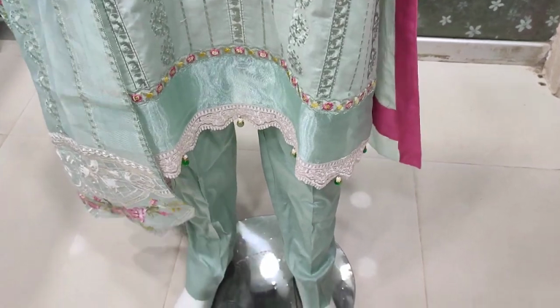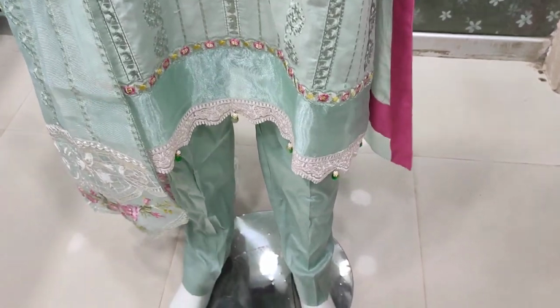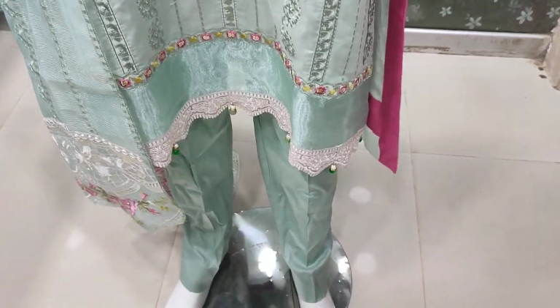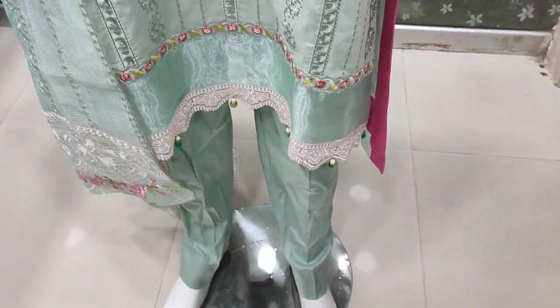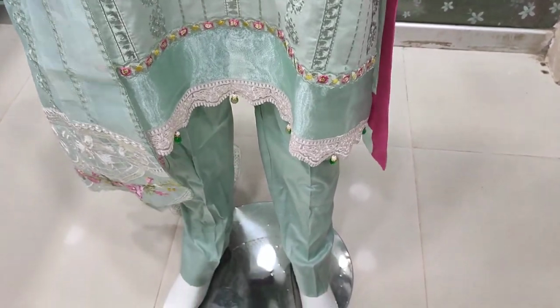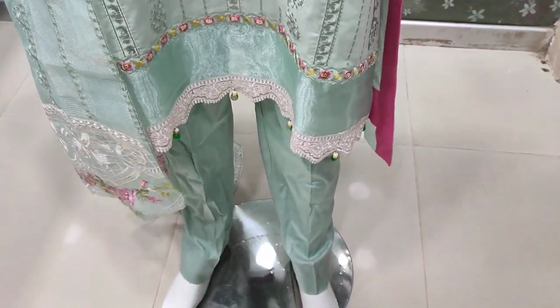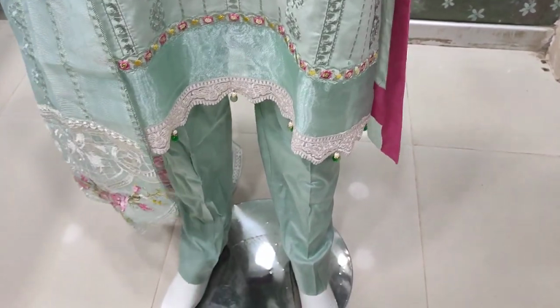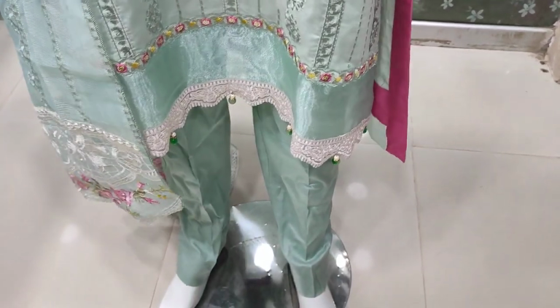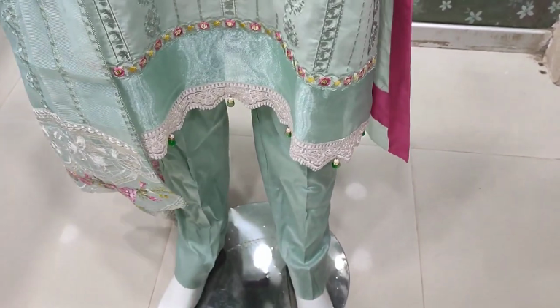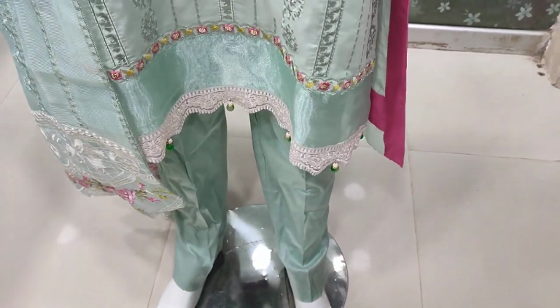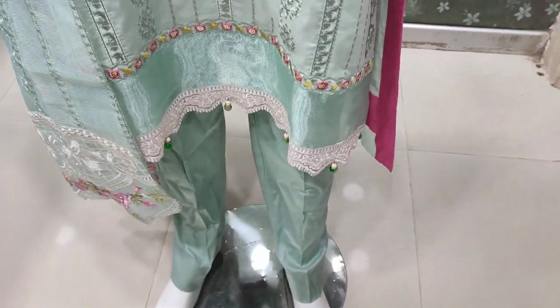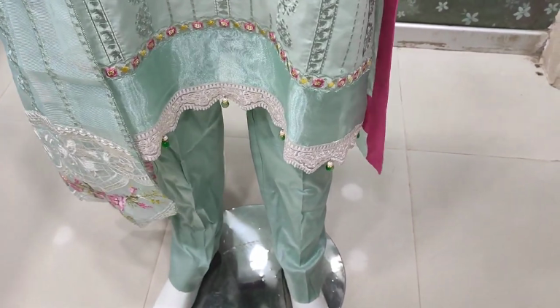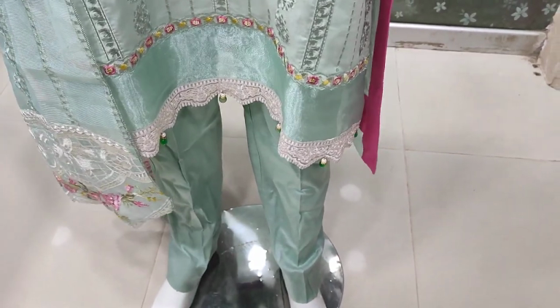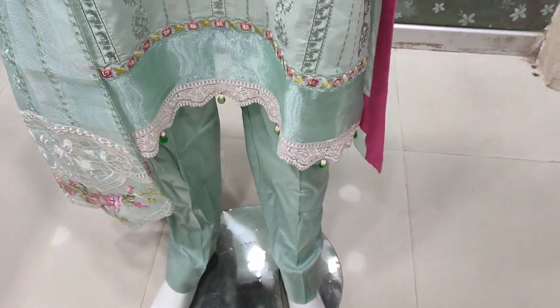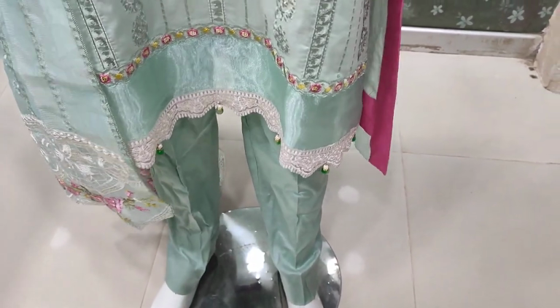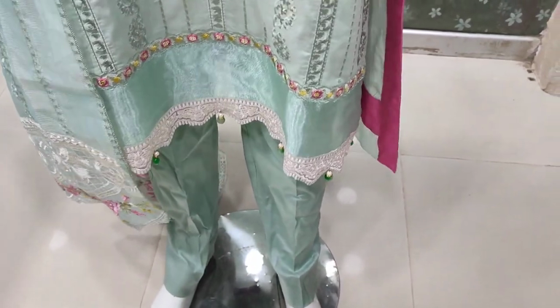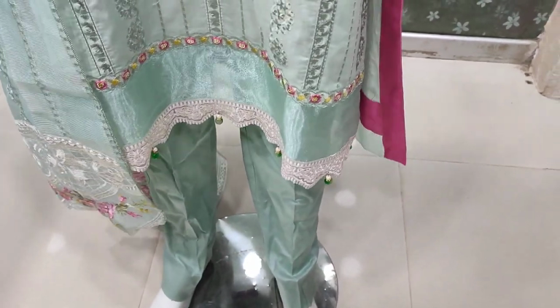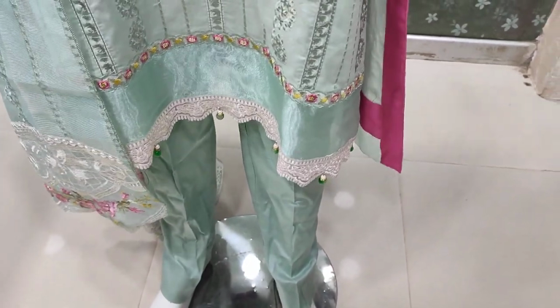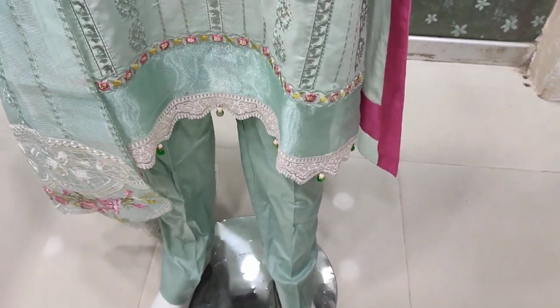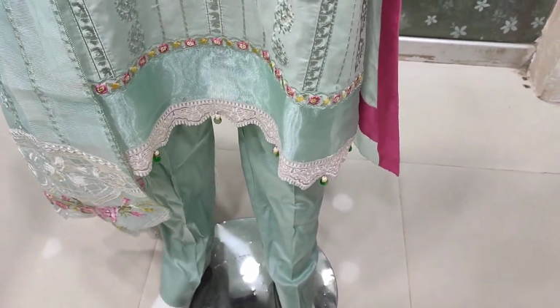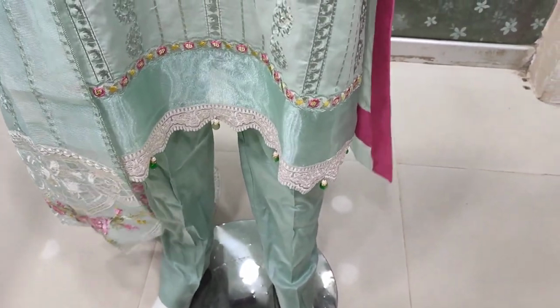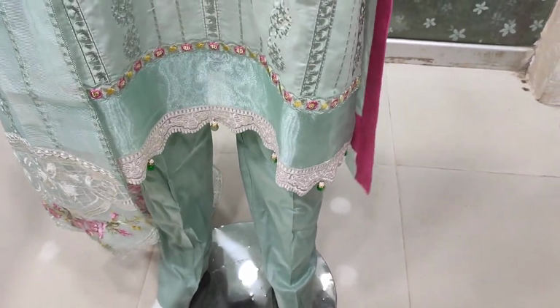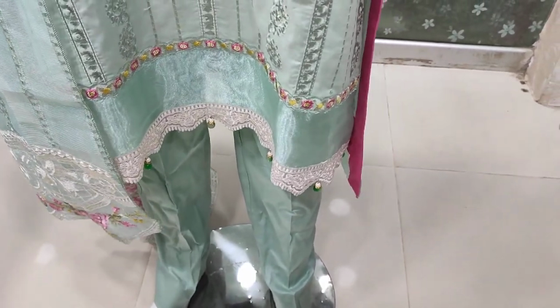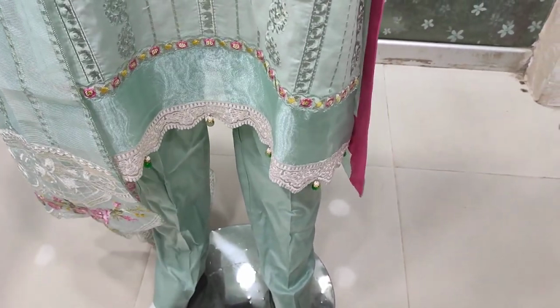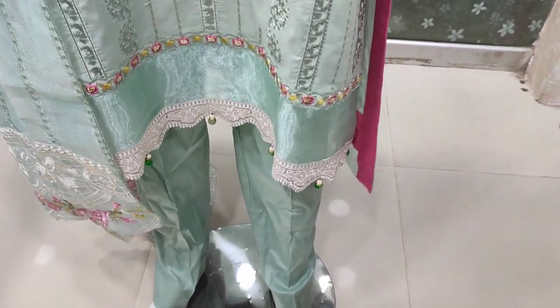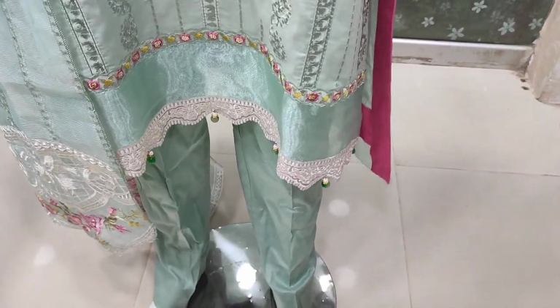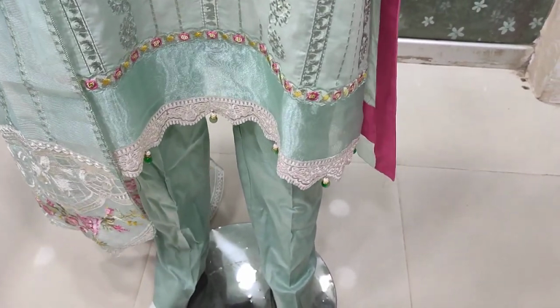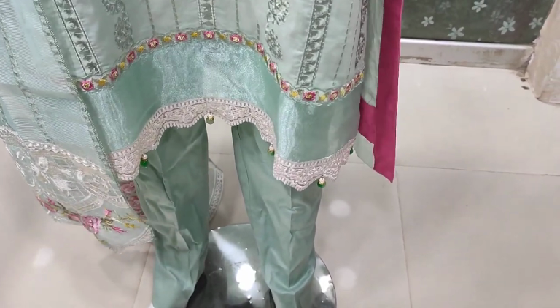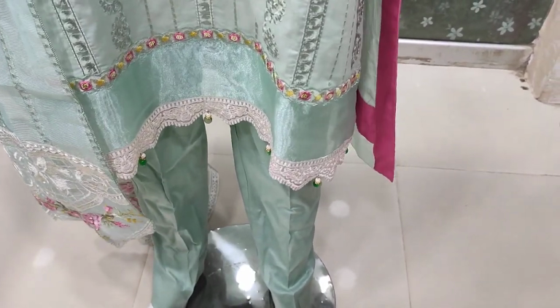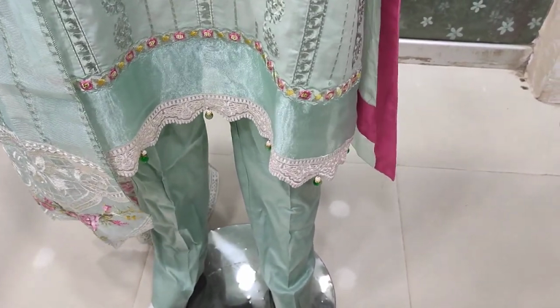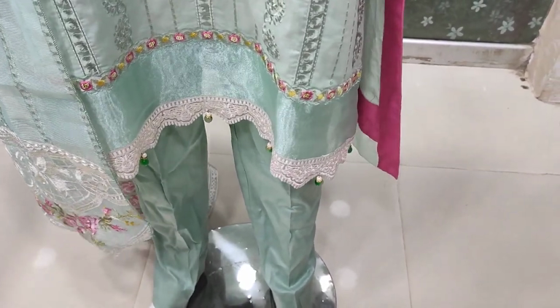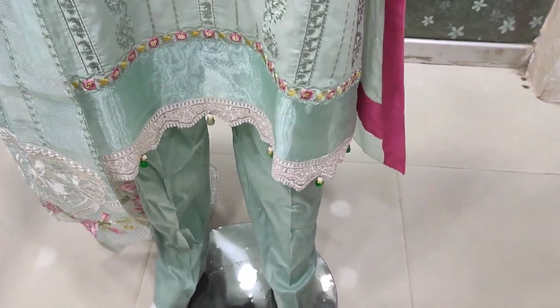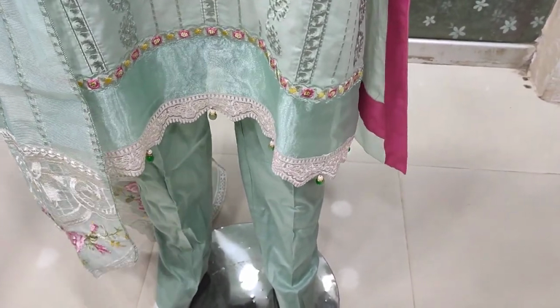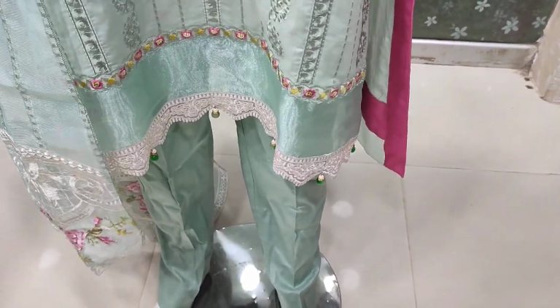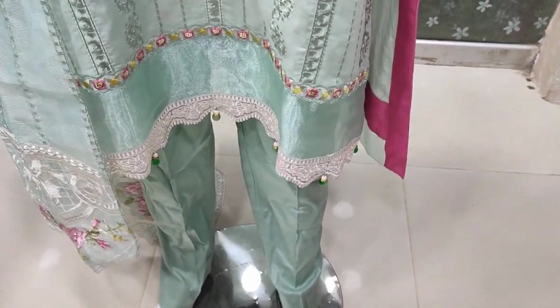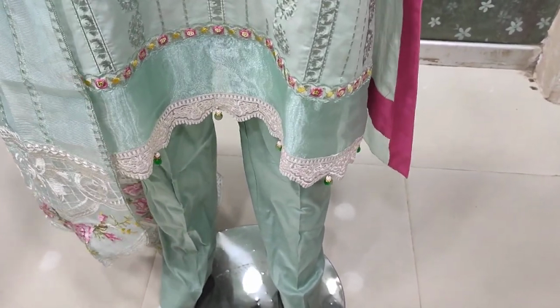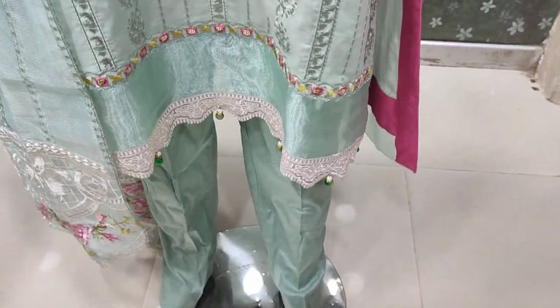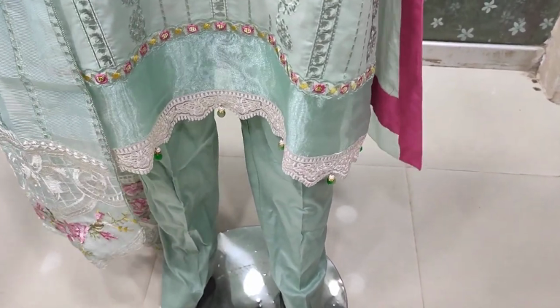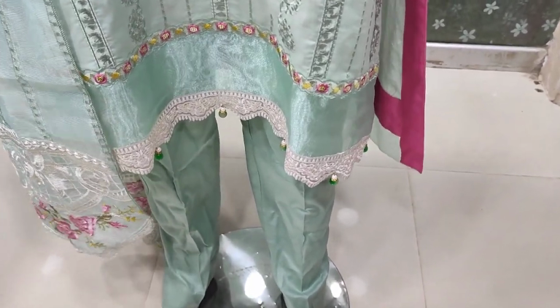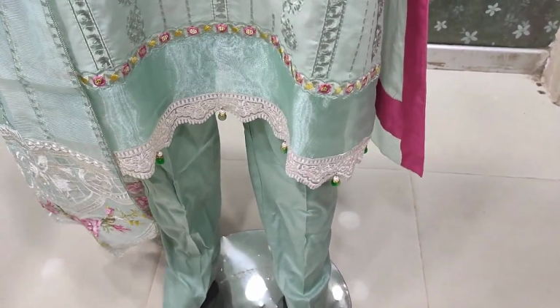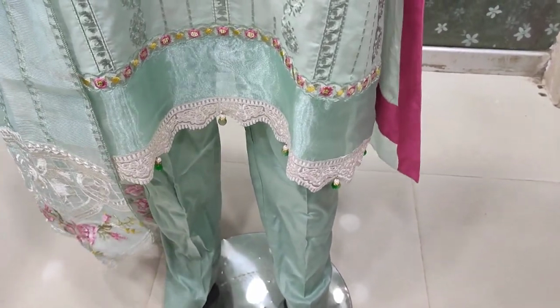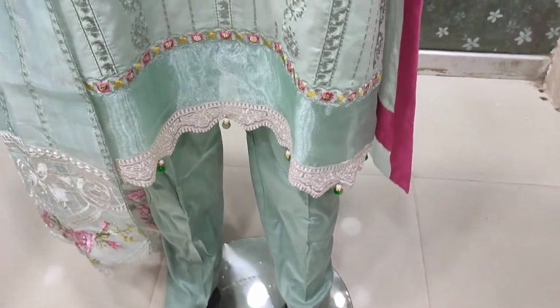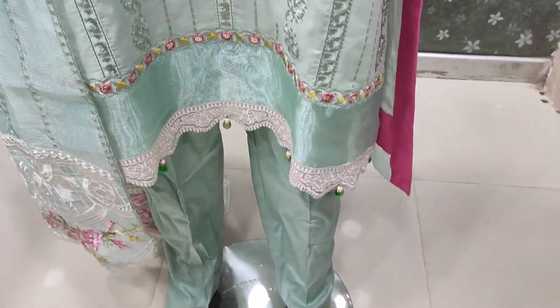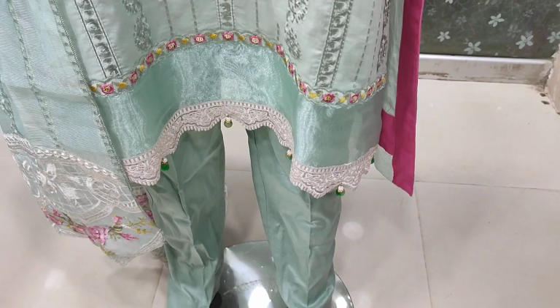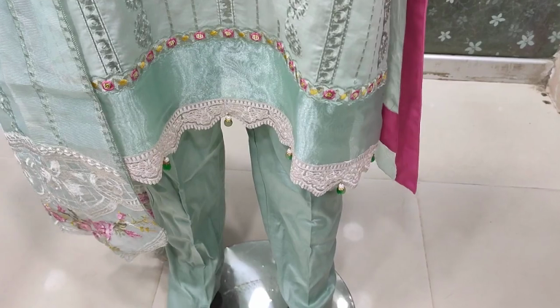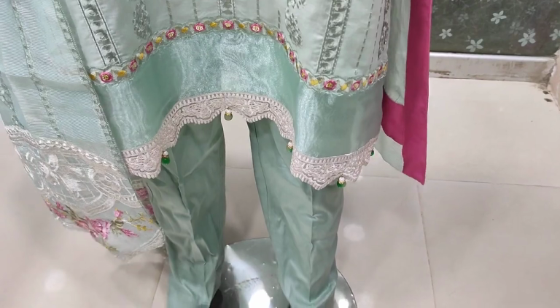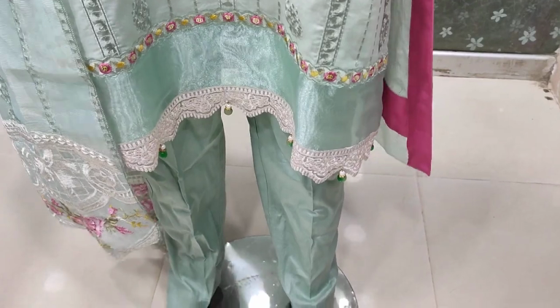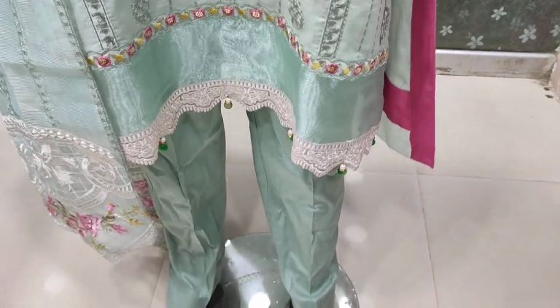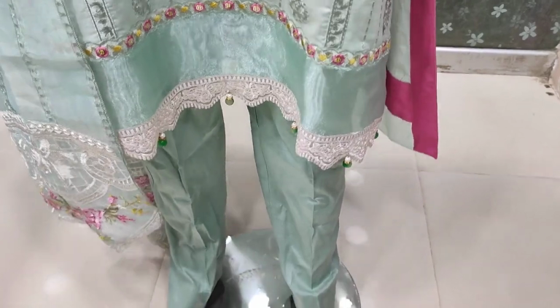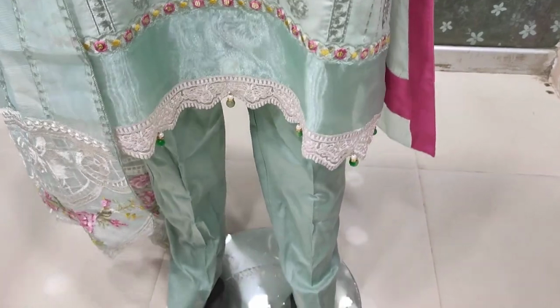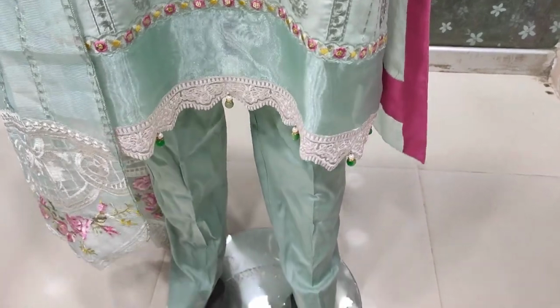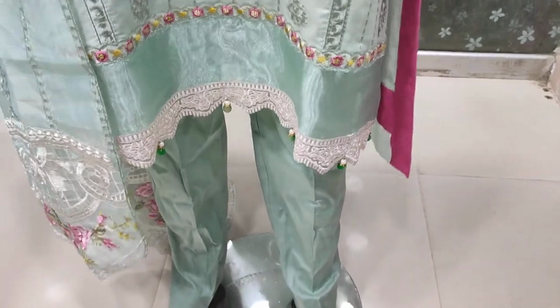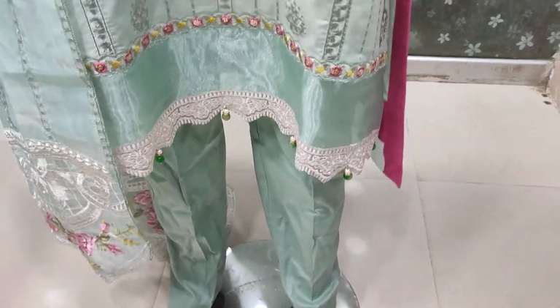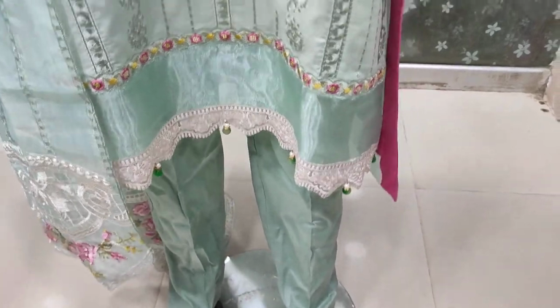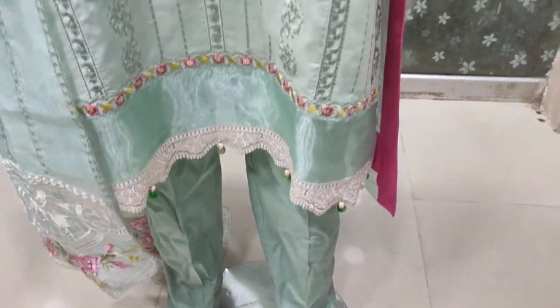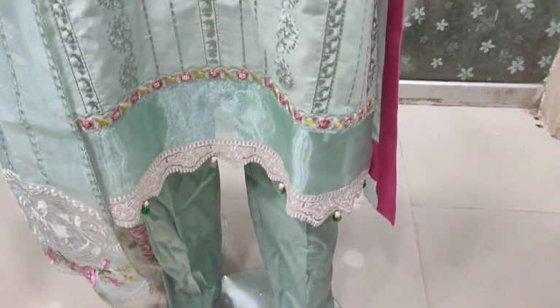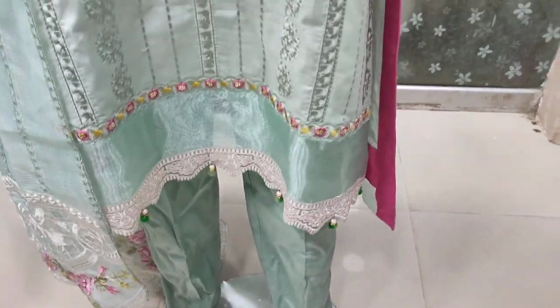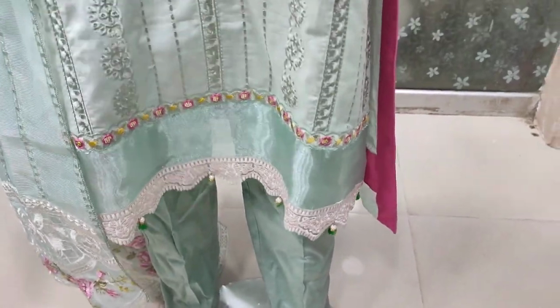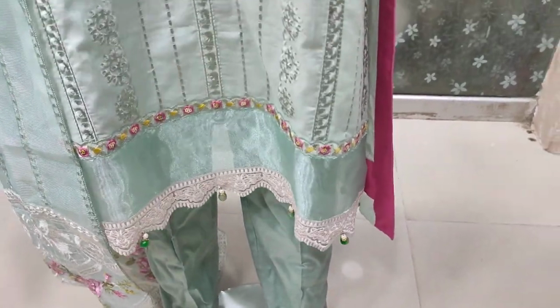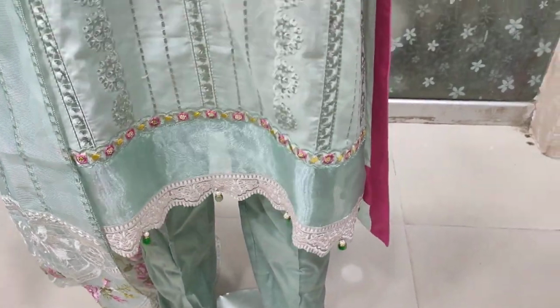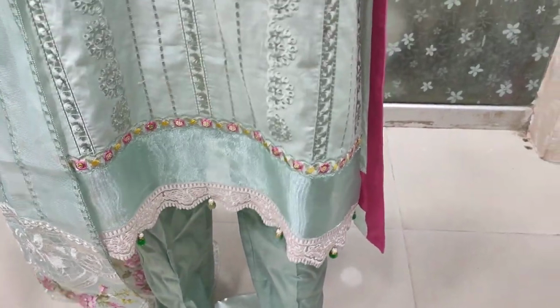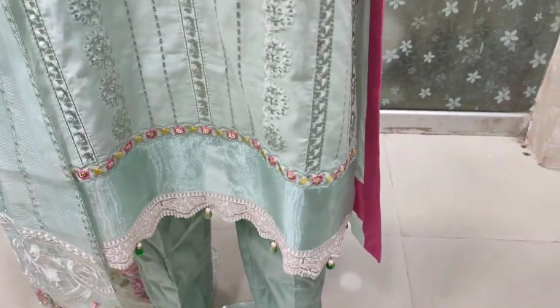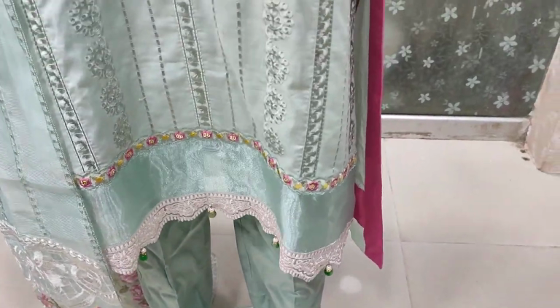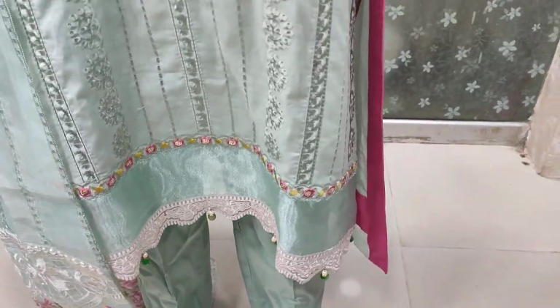I will show you how to un-stitch. This is the stitching style.